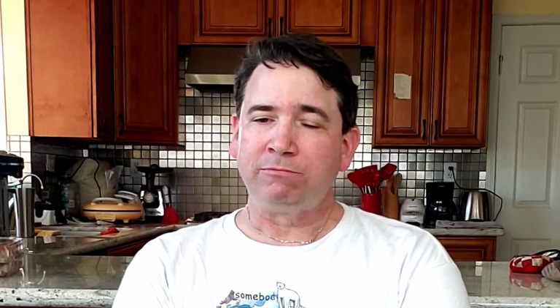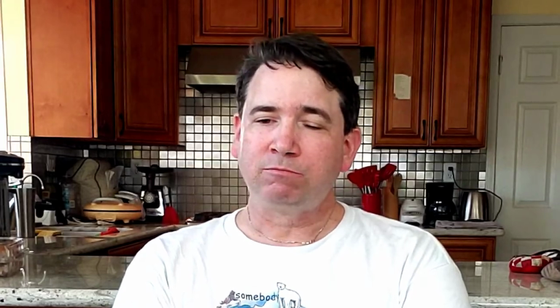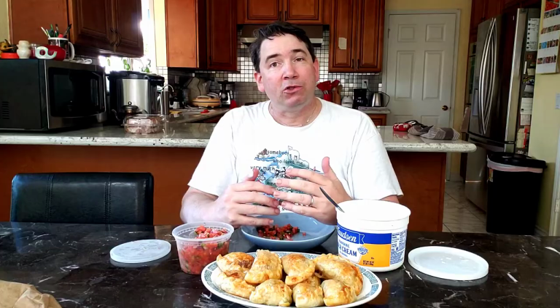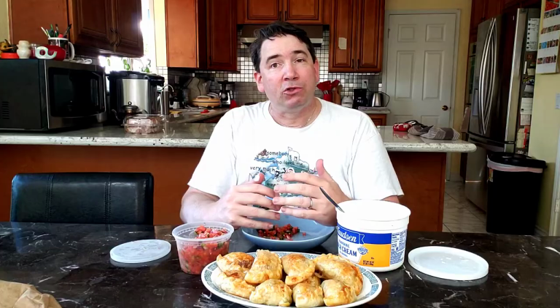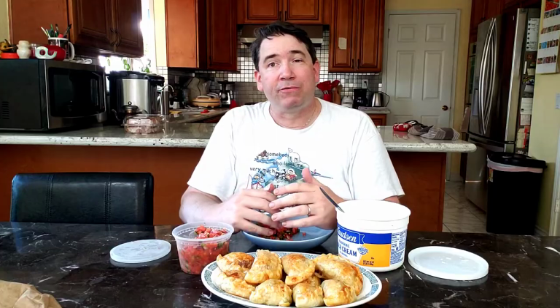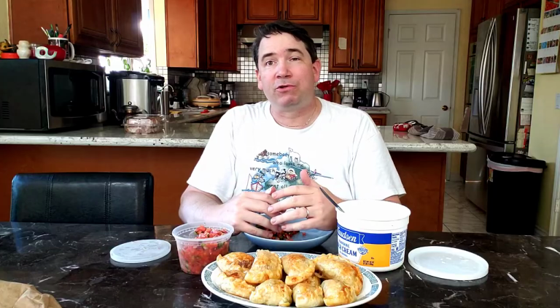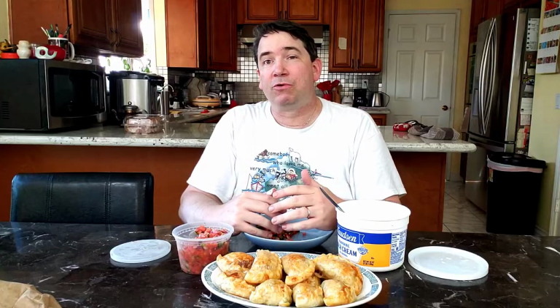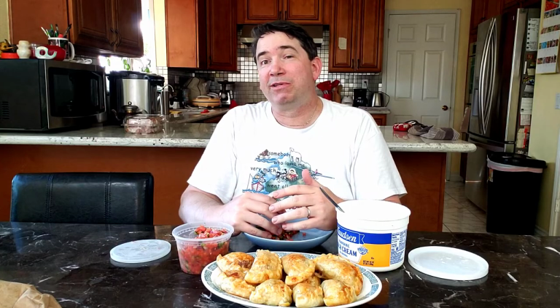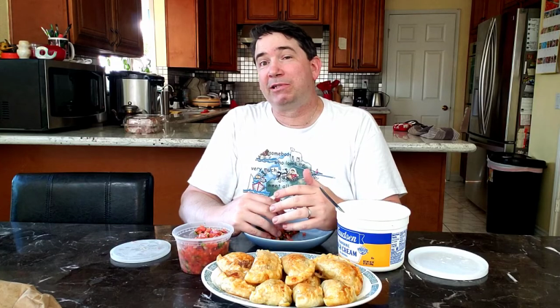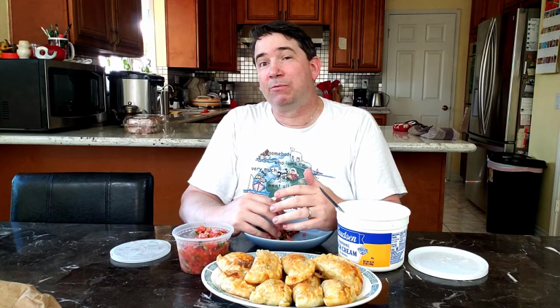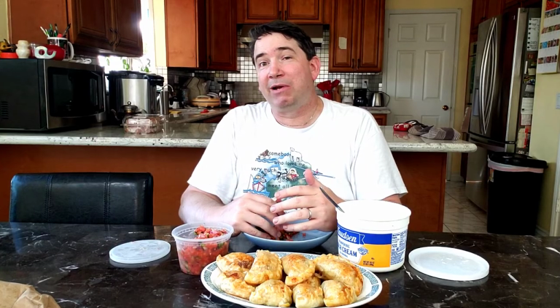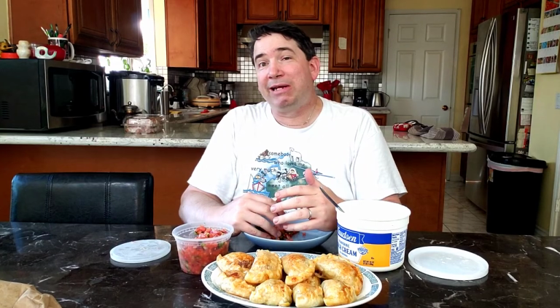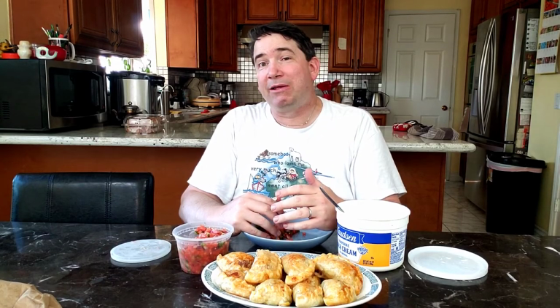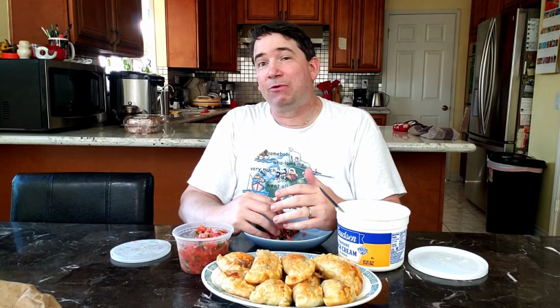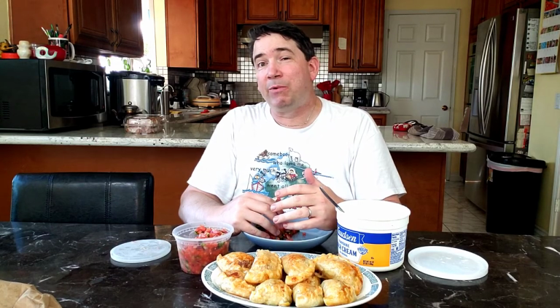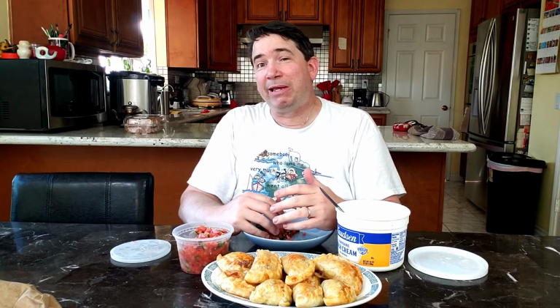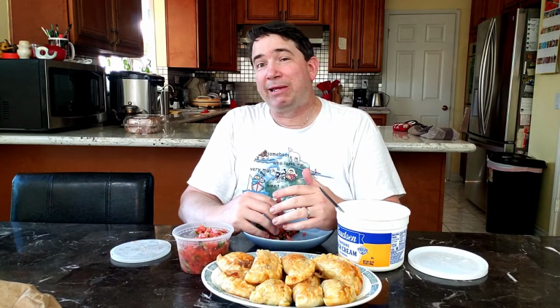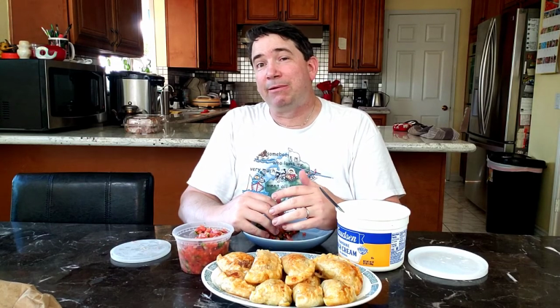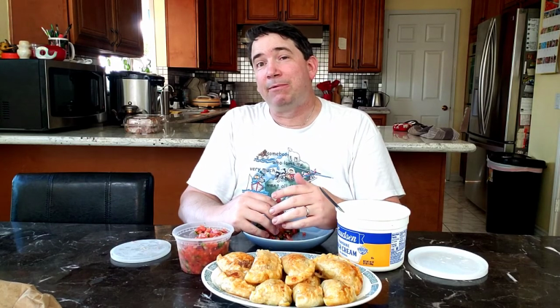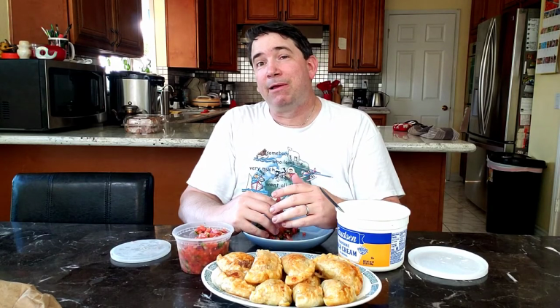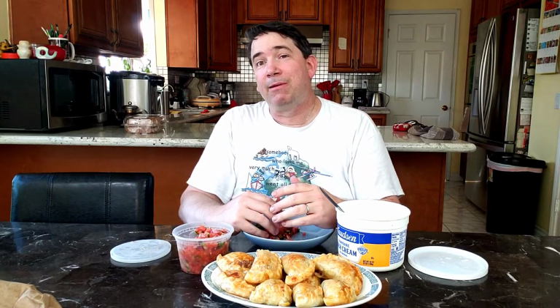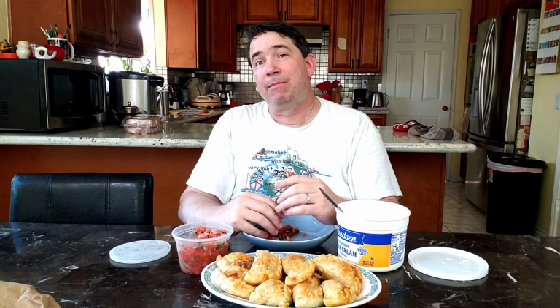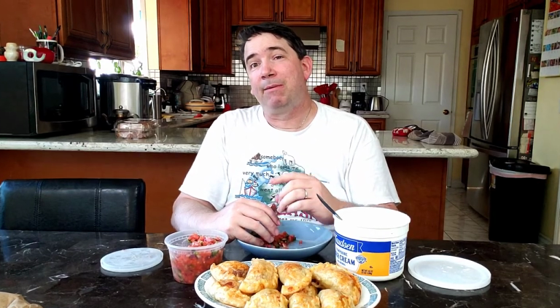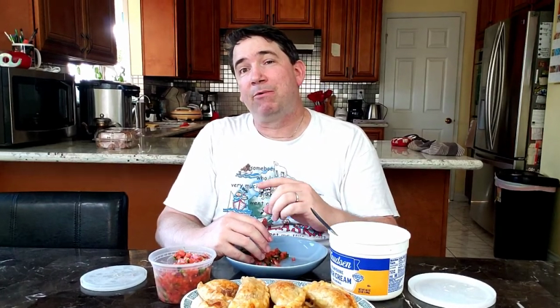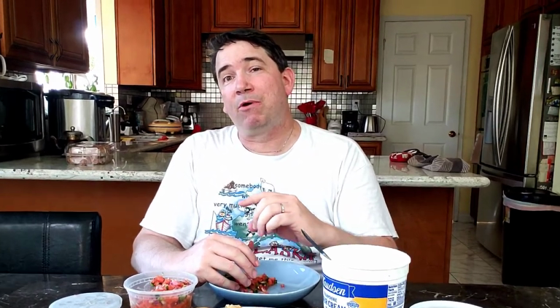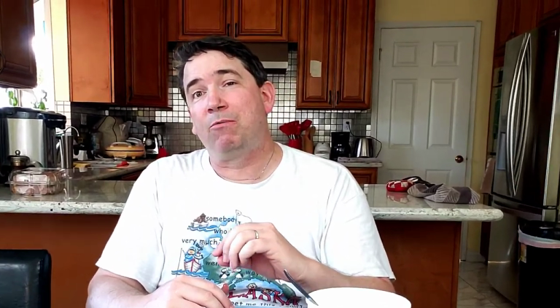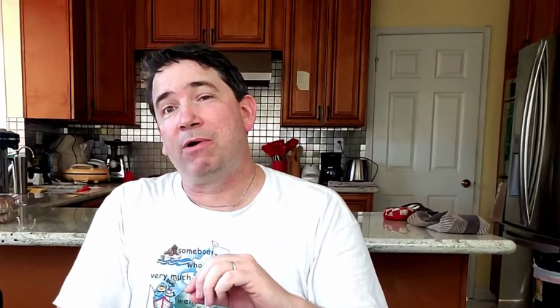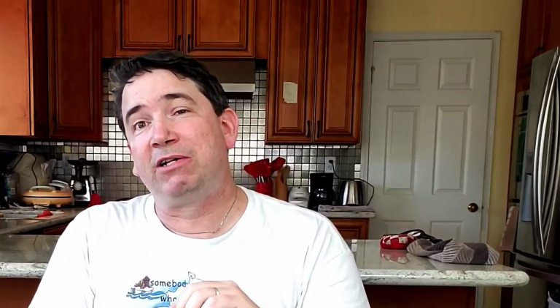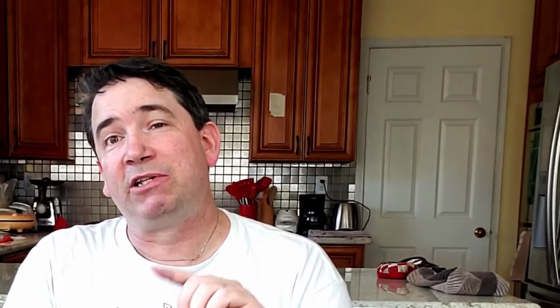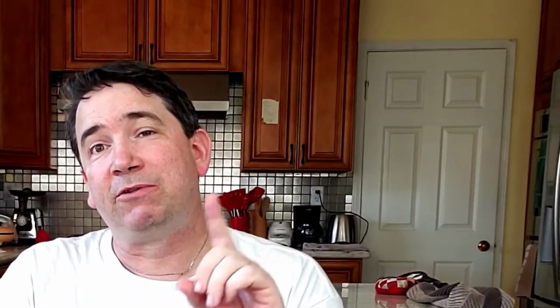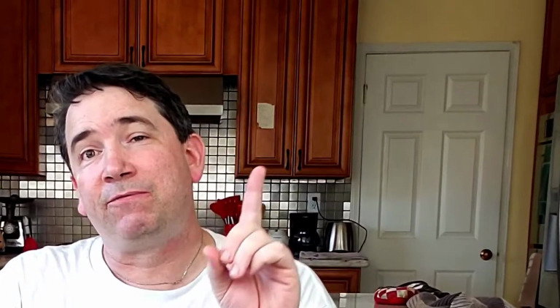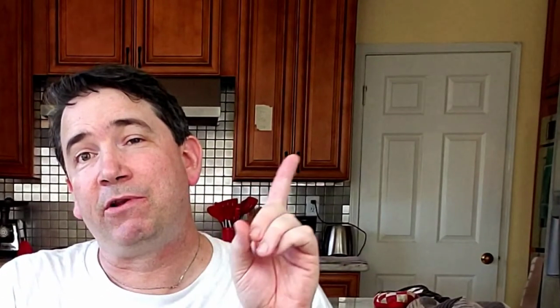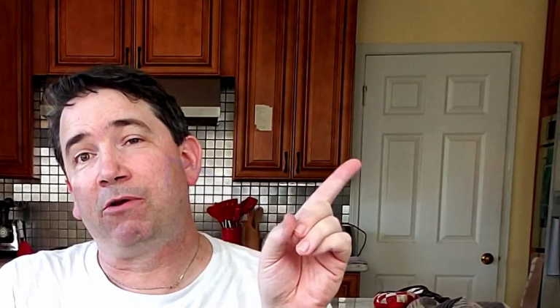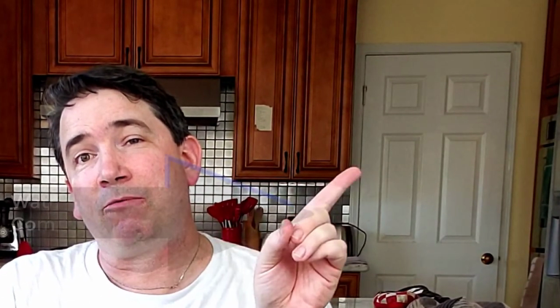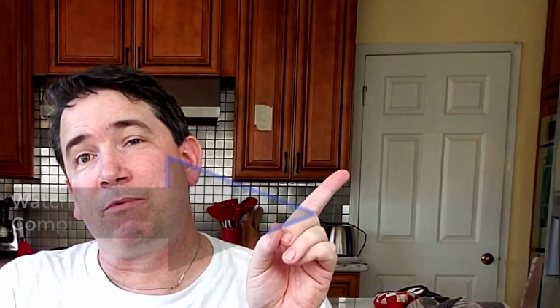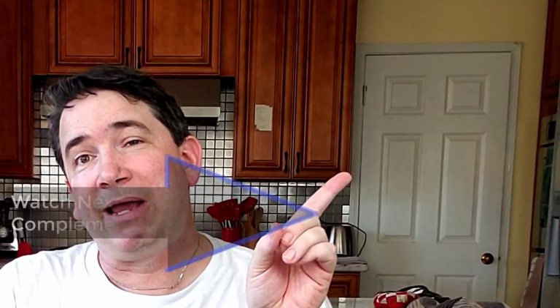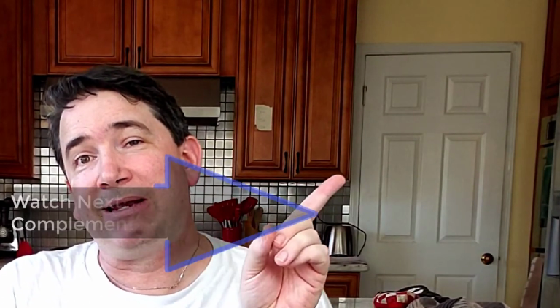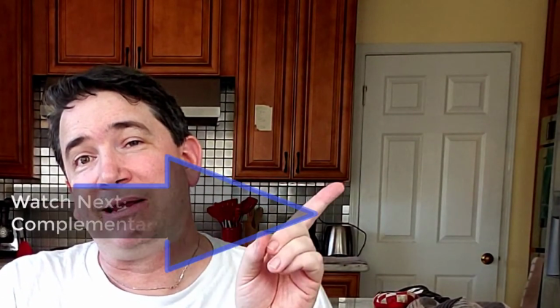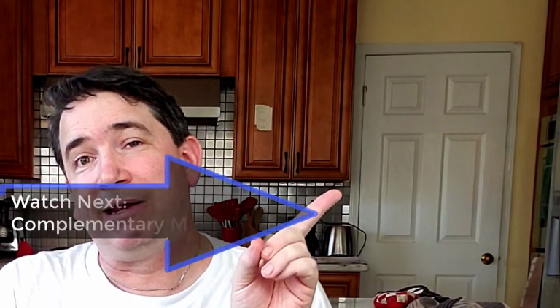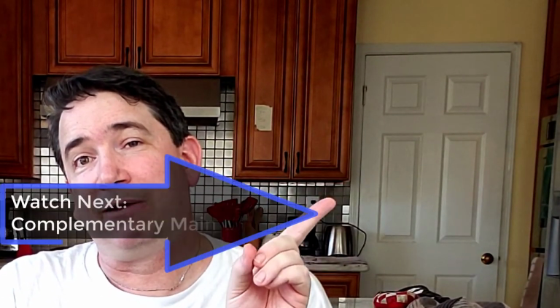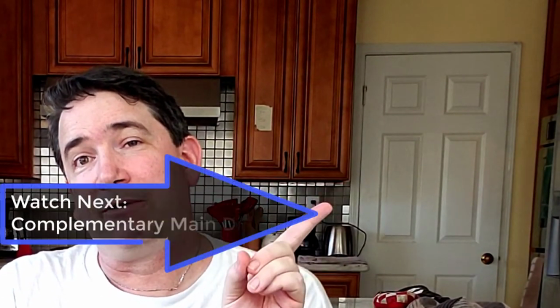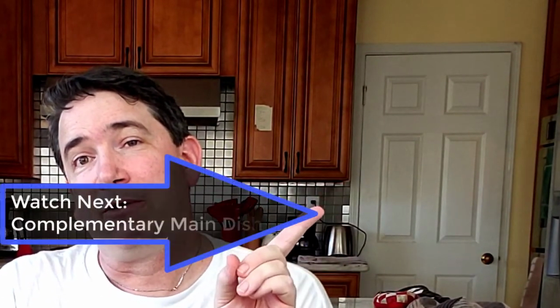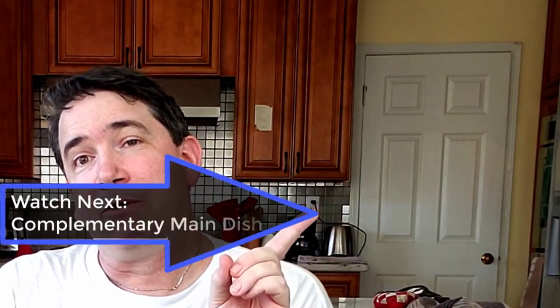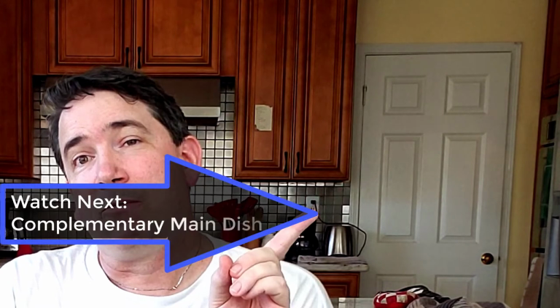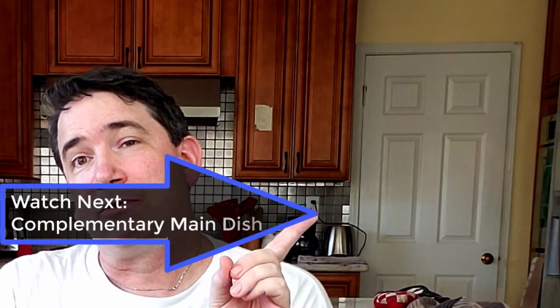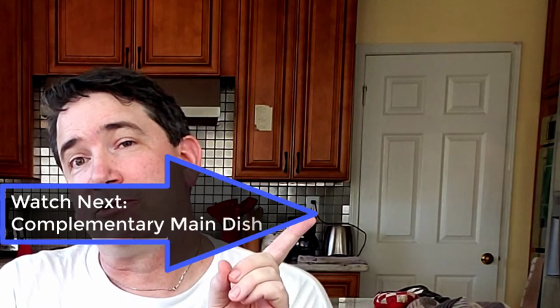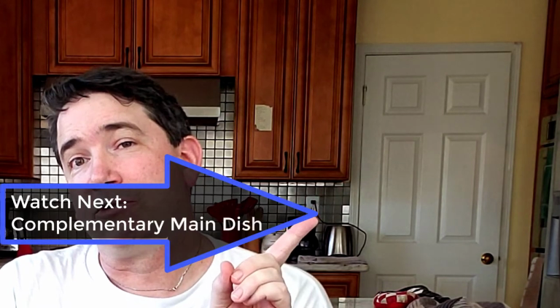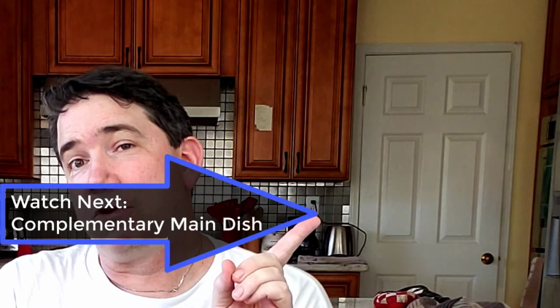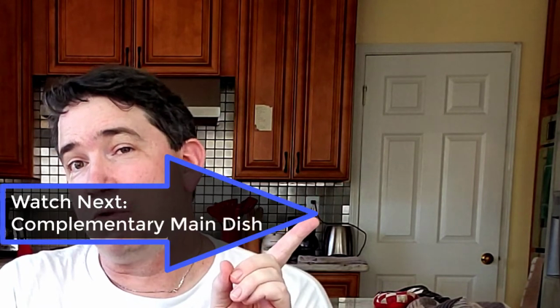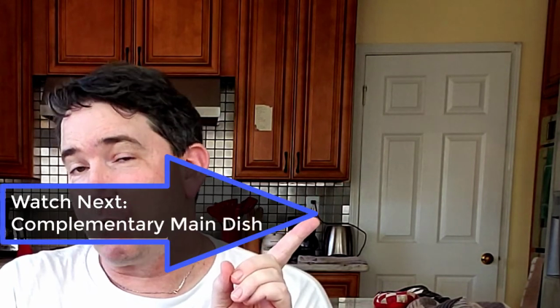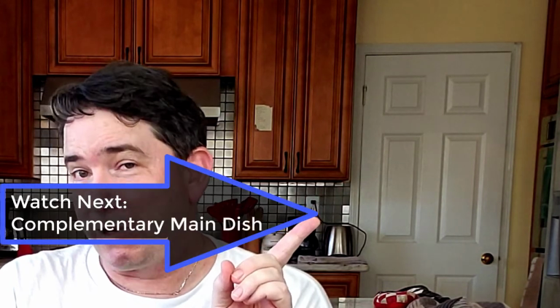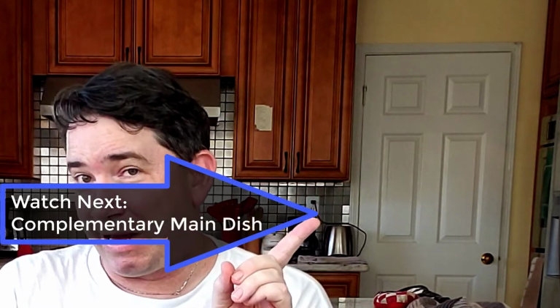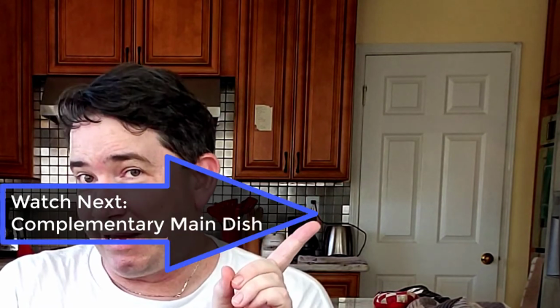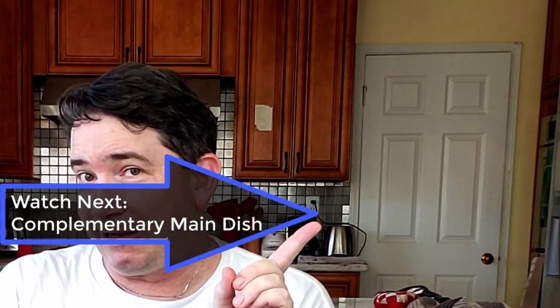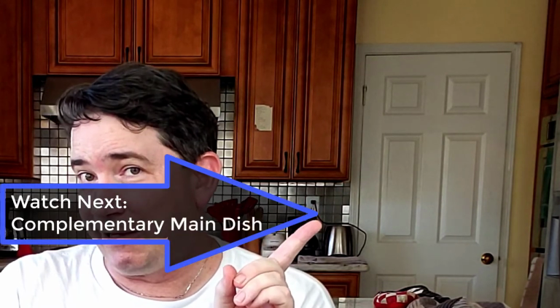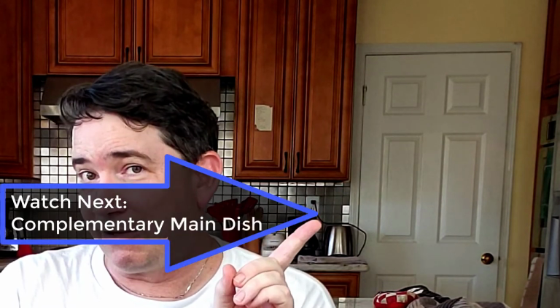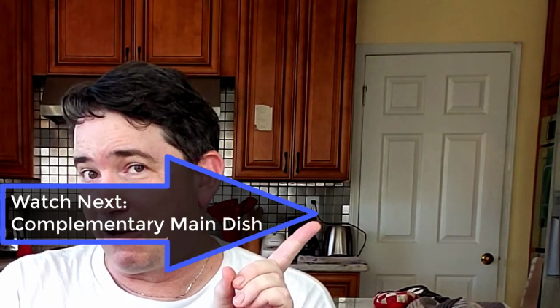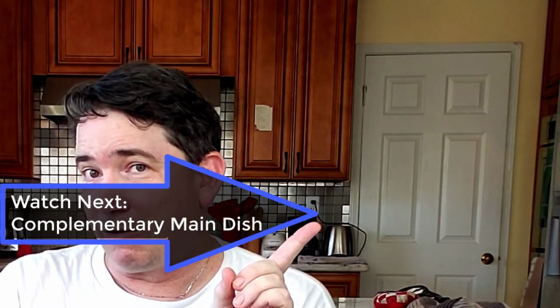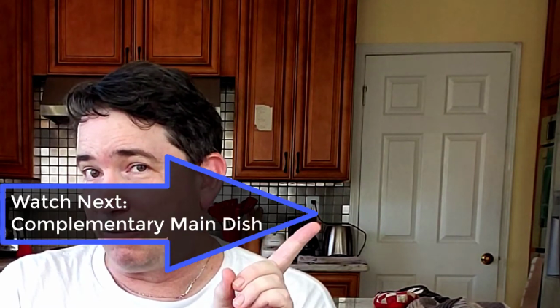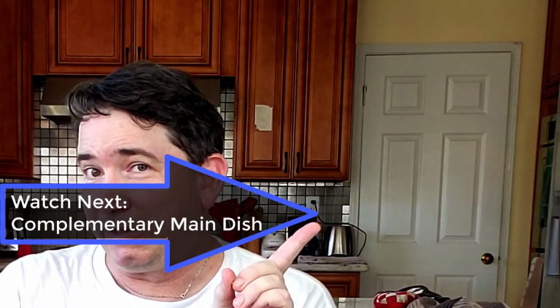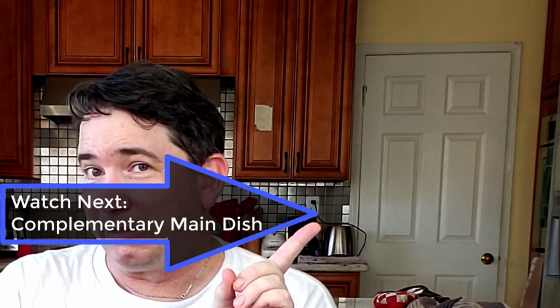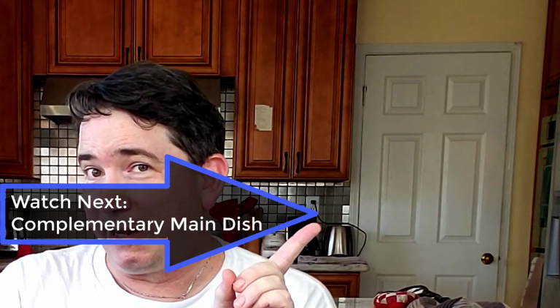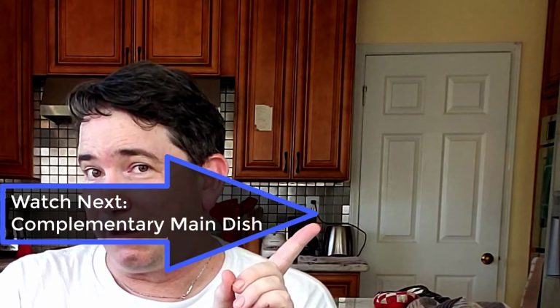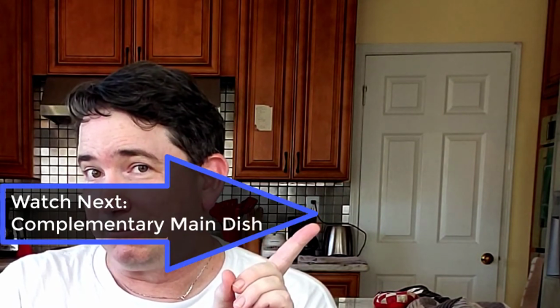So if you enjoyed seeing what I eat on the weekend, maybe you want to watch this video right here — I want to show you what I eat on a weekday.